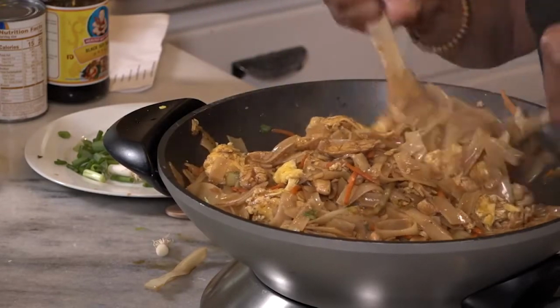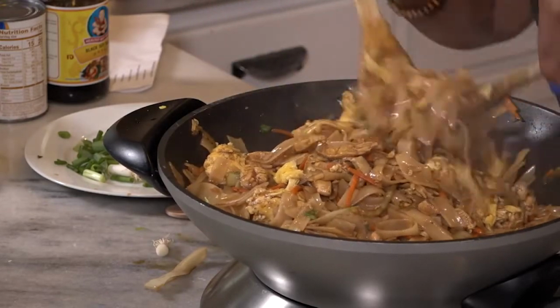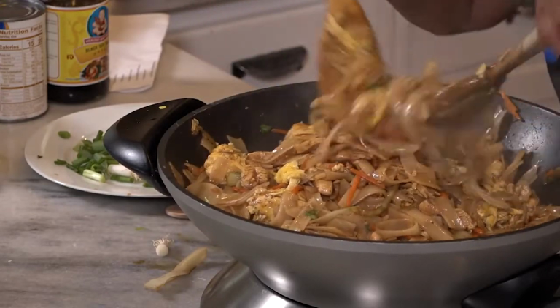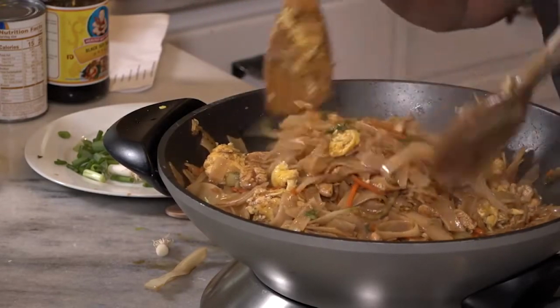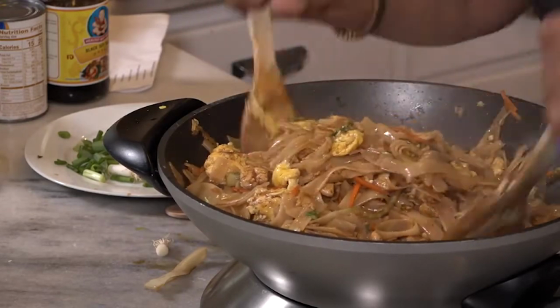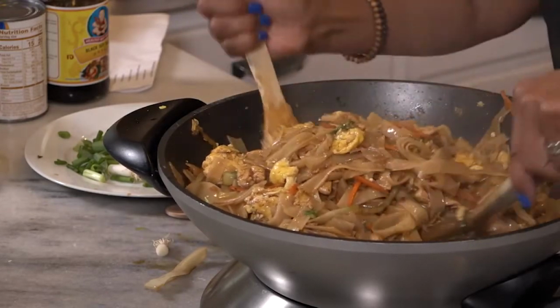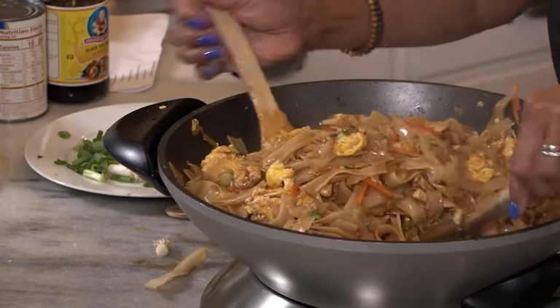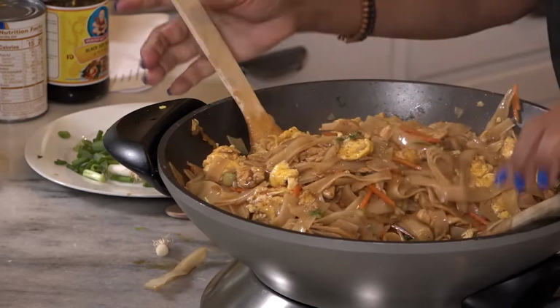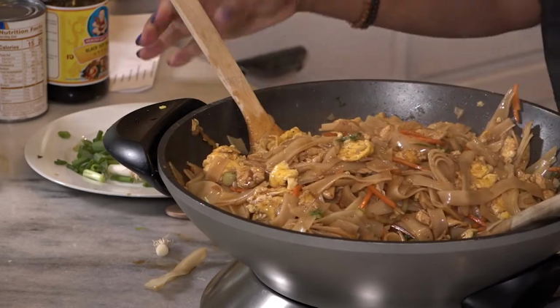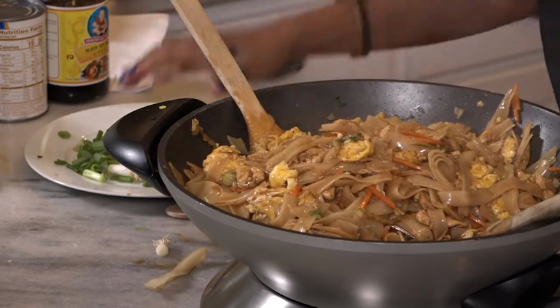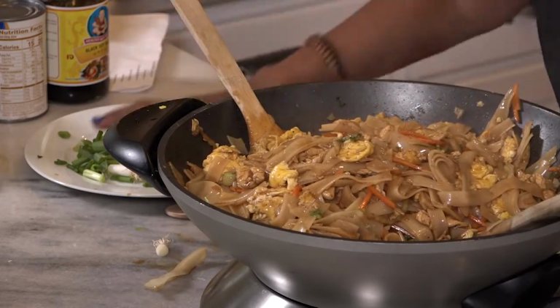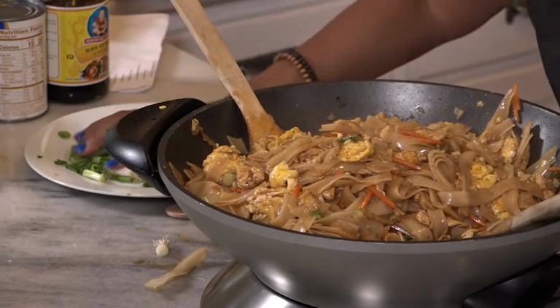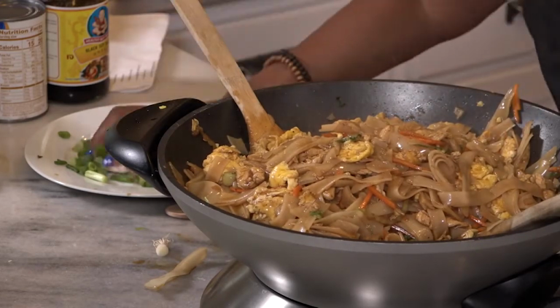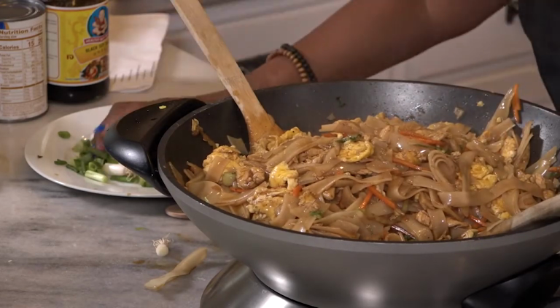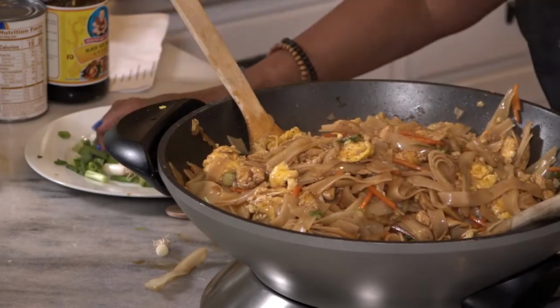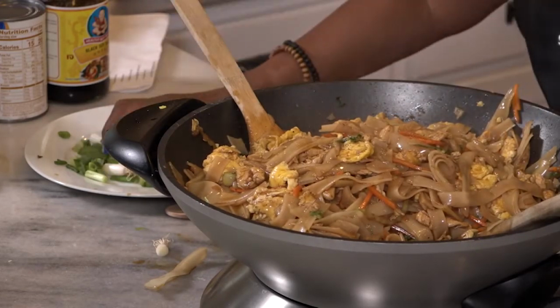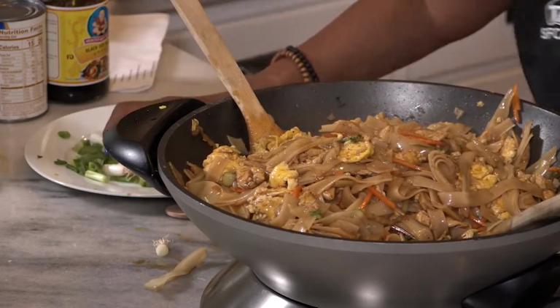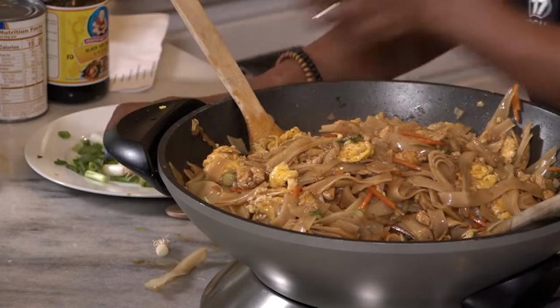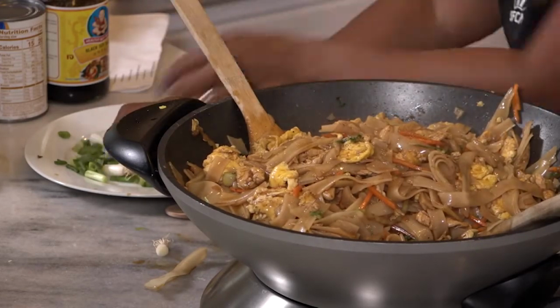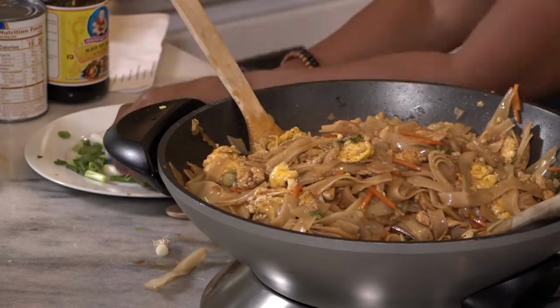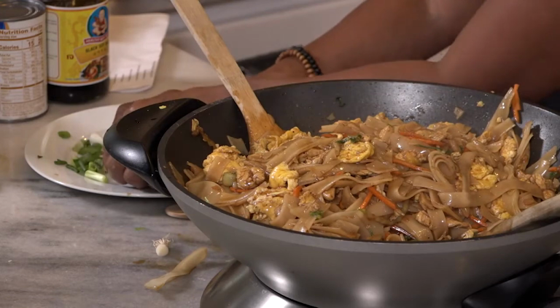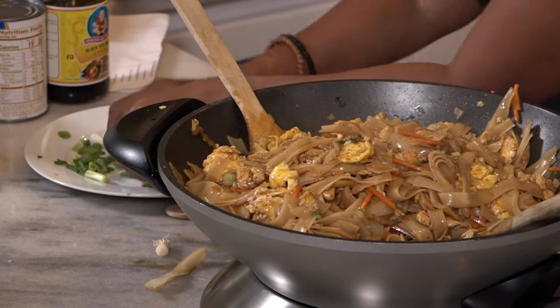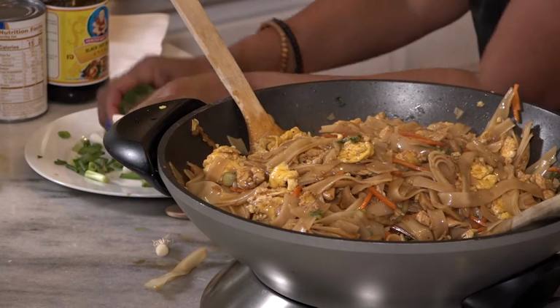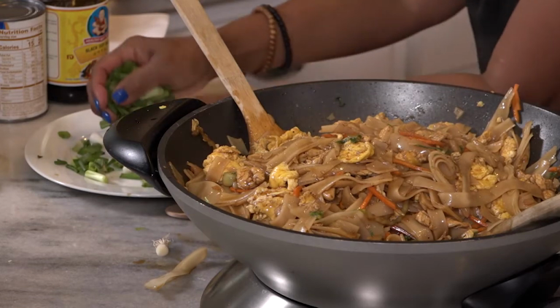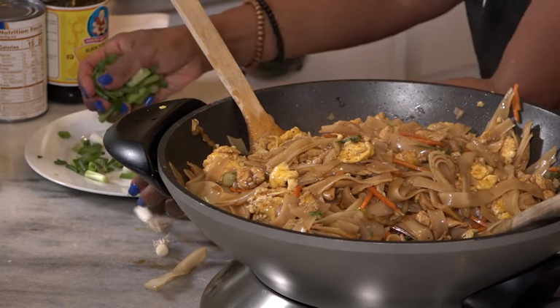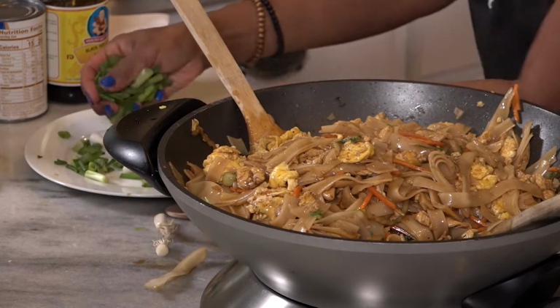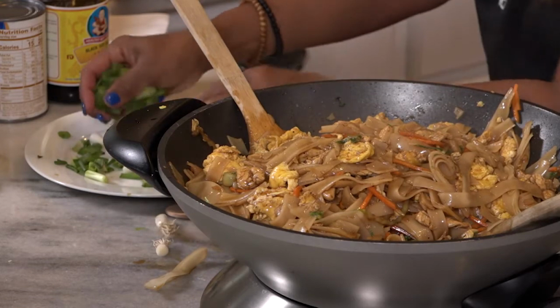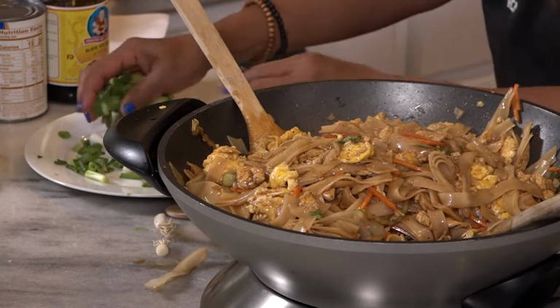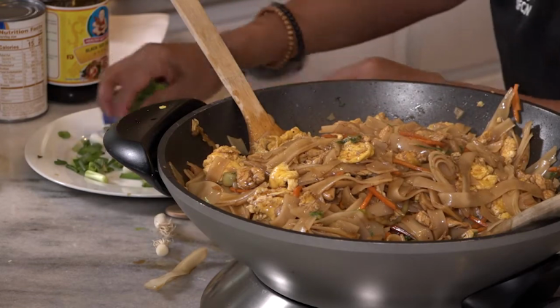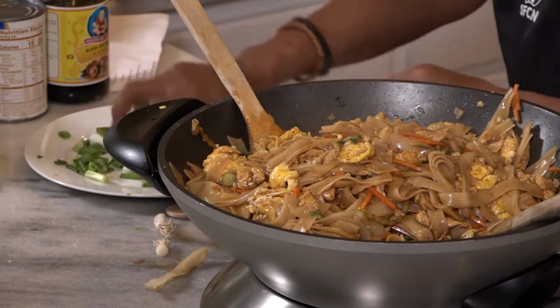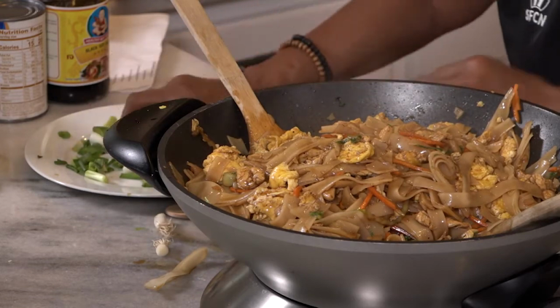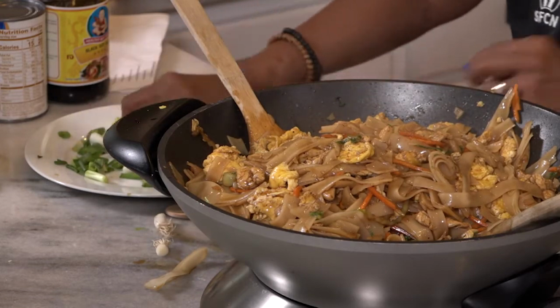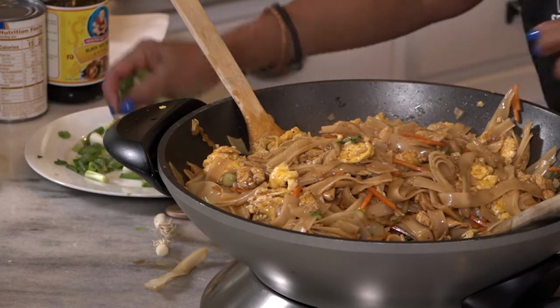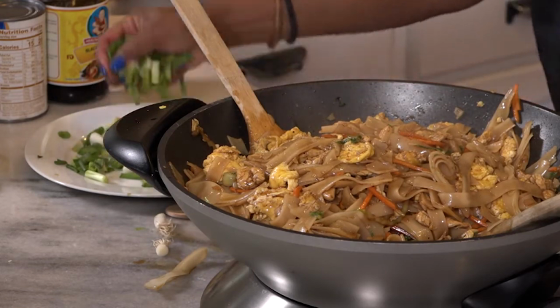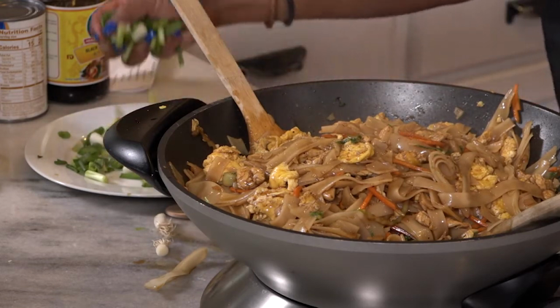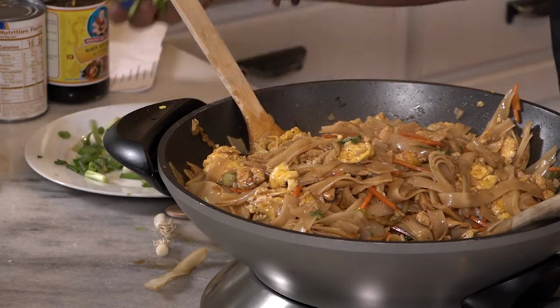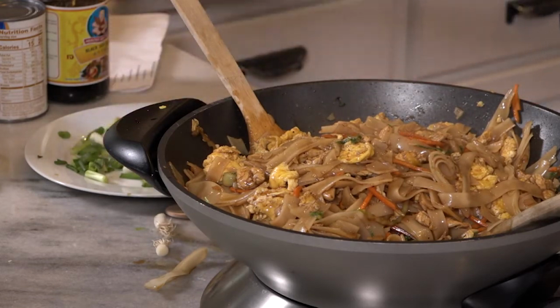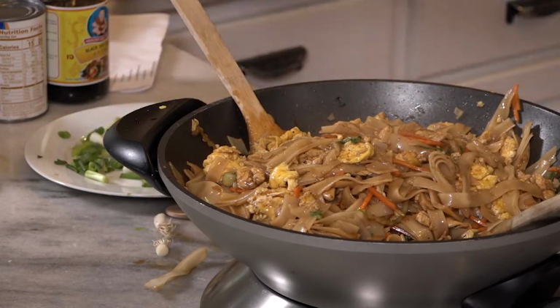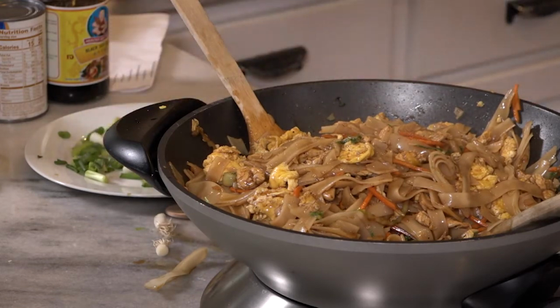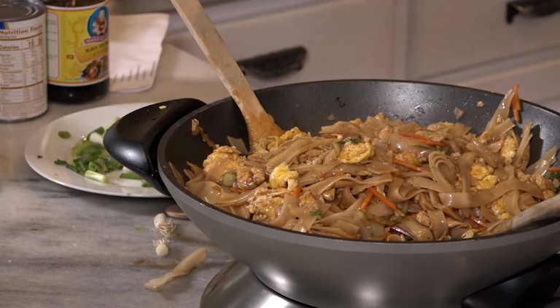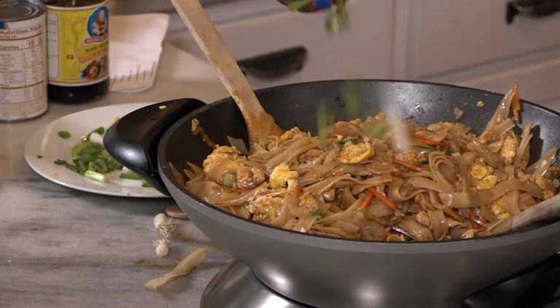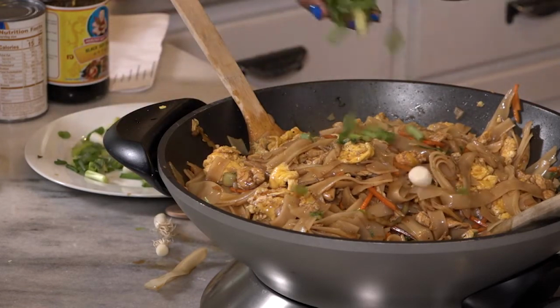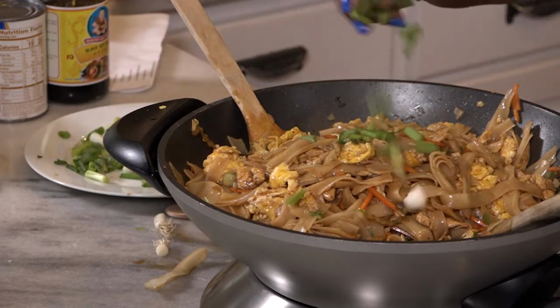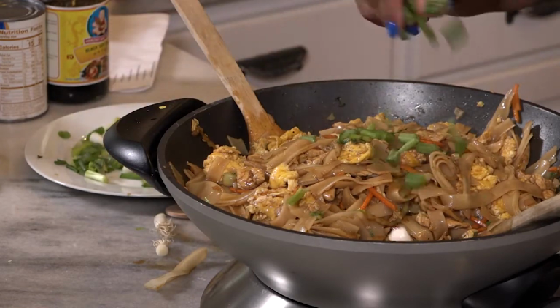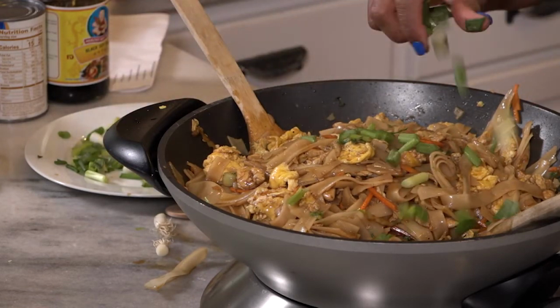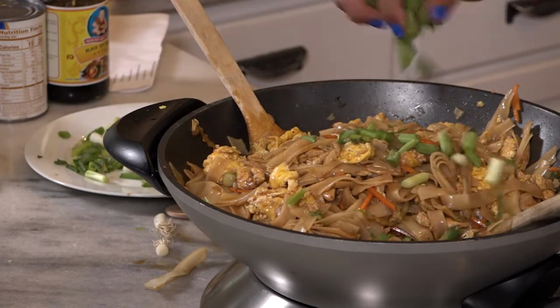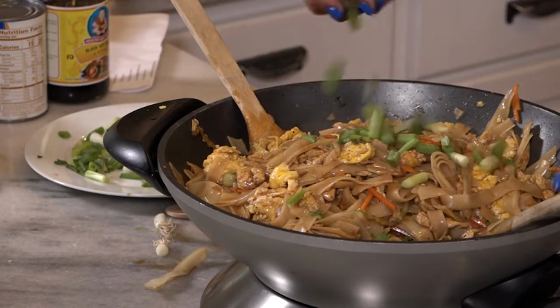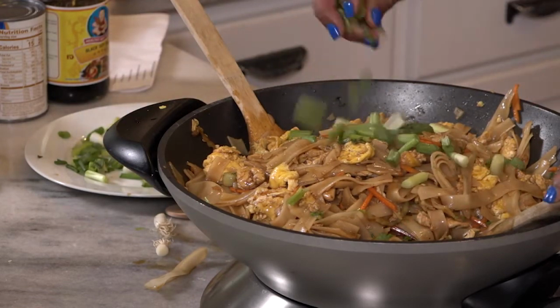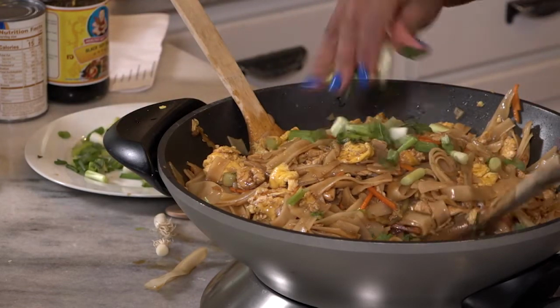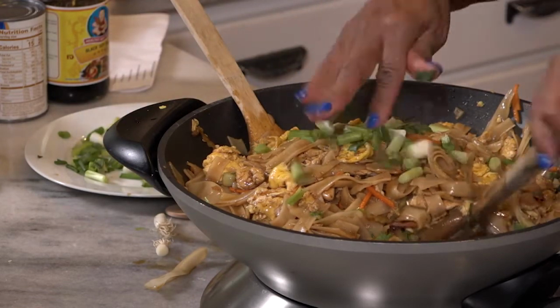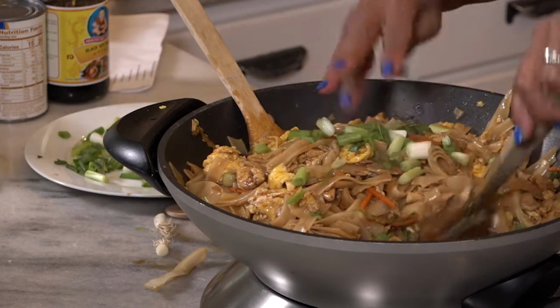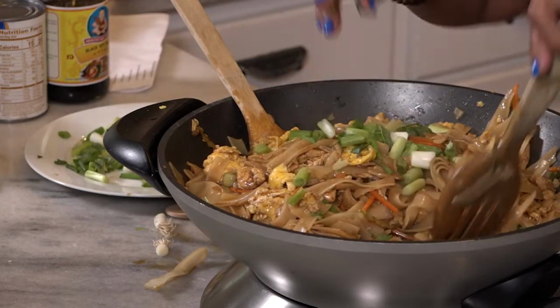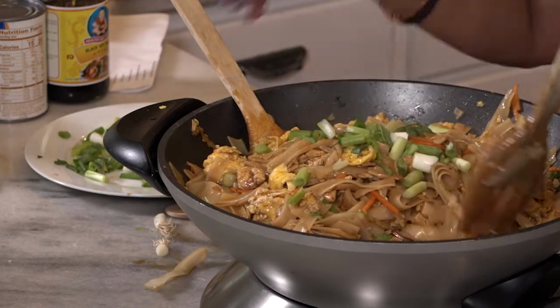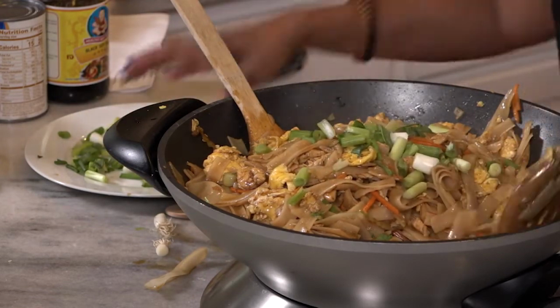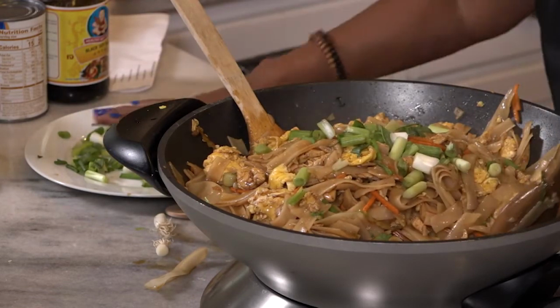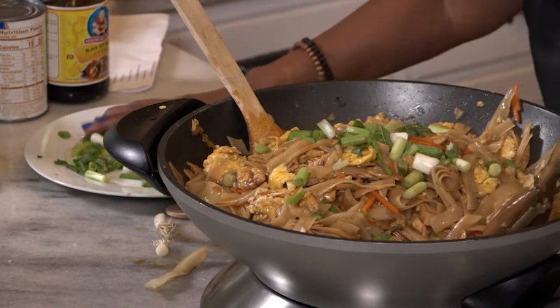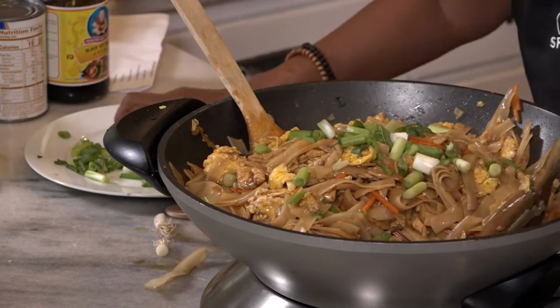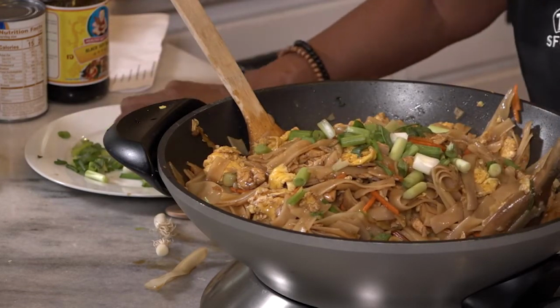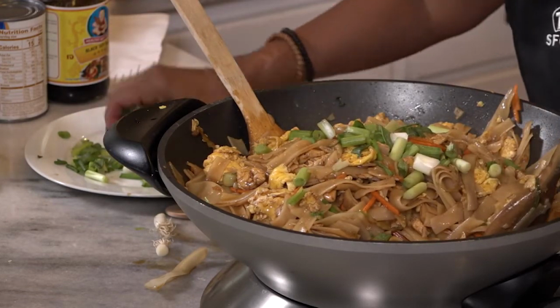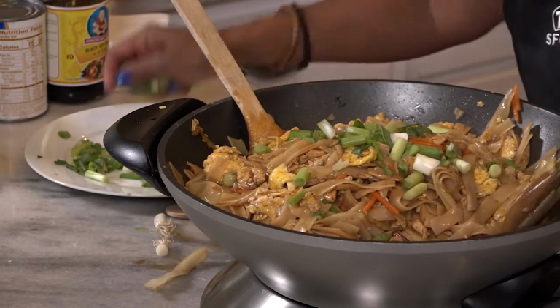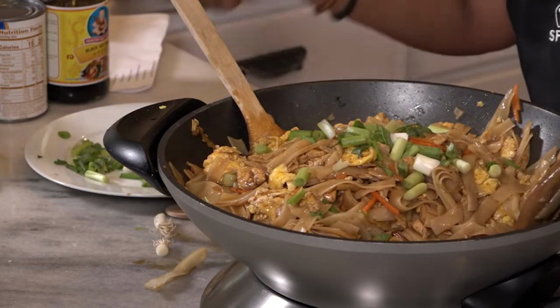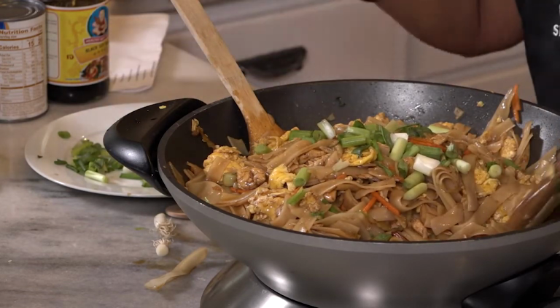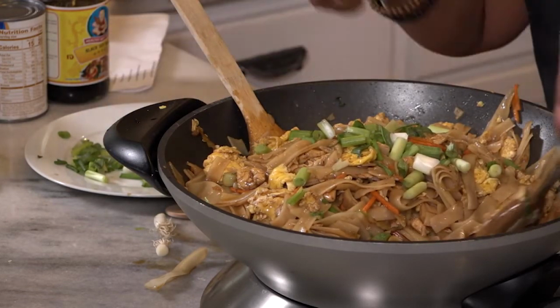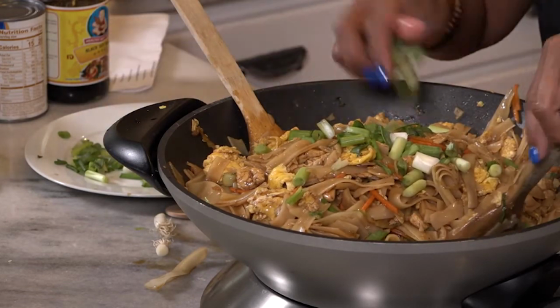Oh, that looks so good! Add your green onions and leave a little bit for garnish at the end.